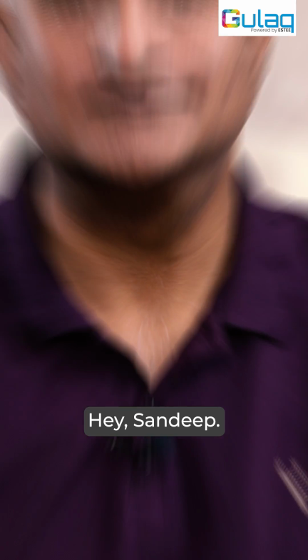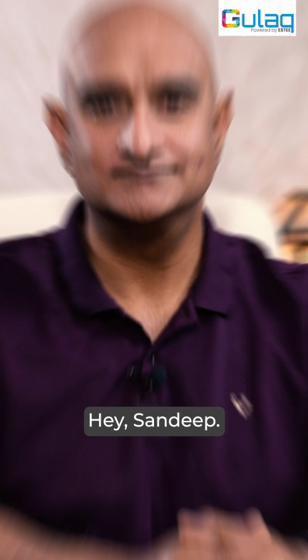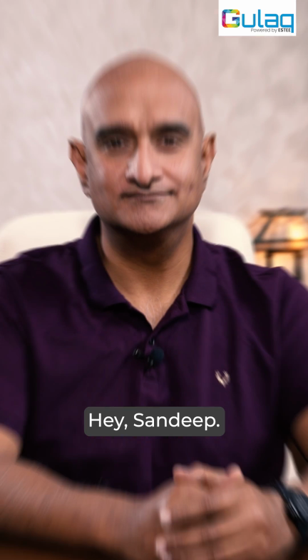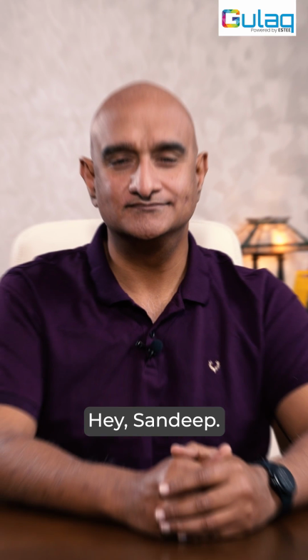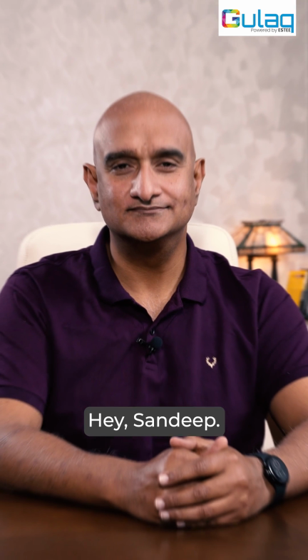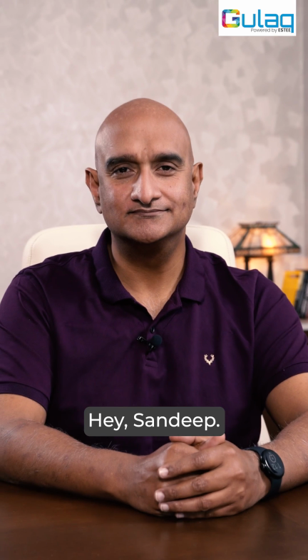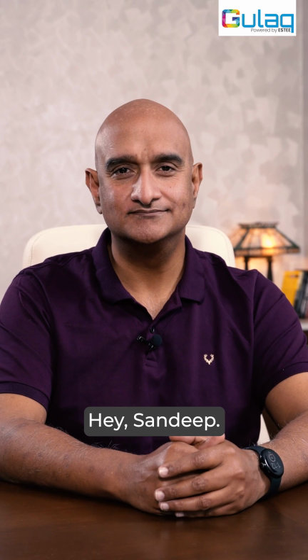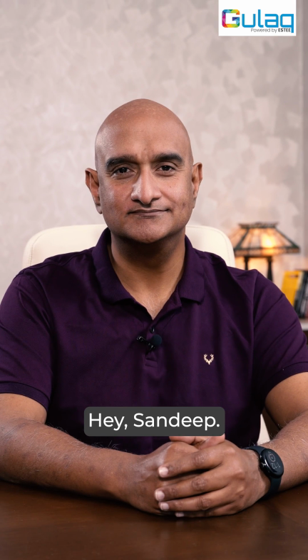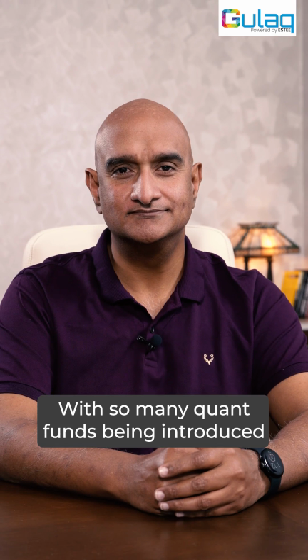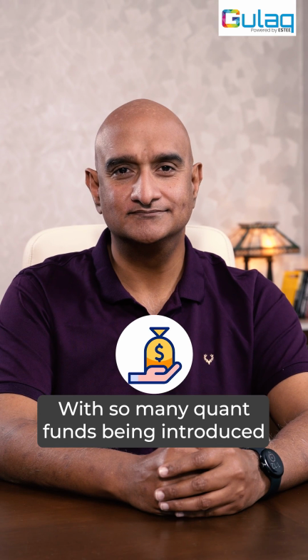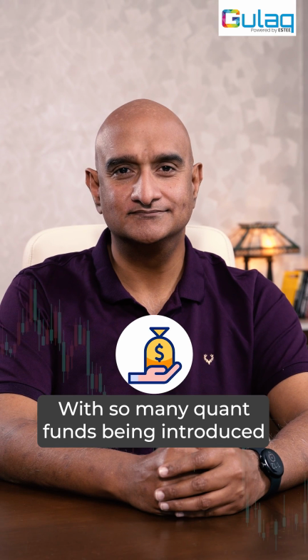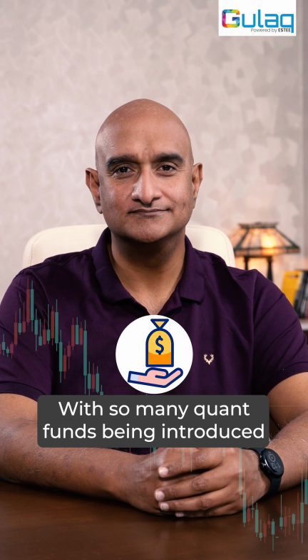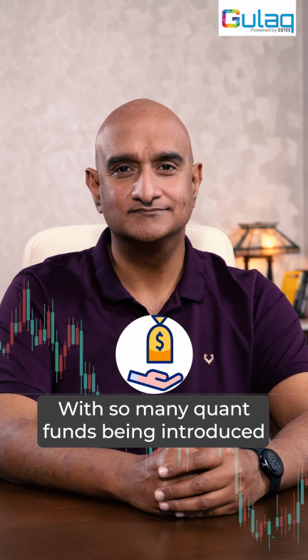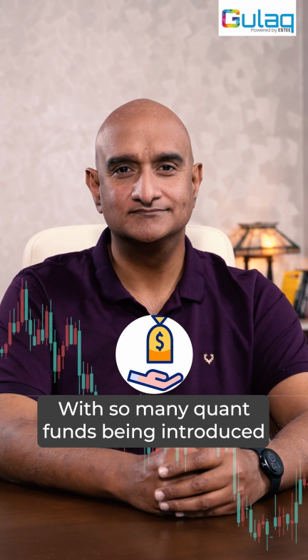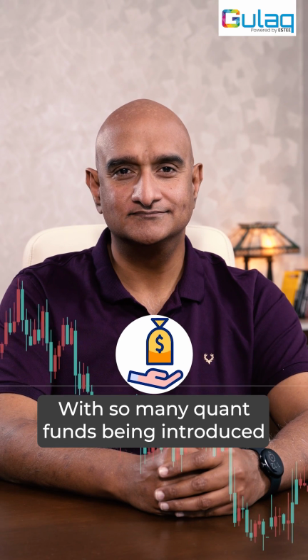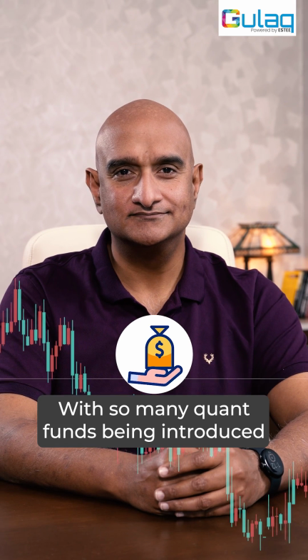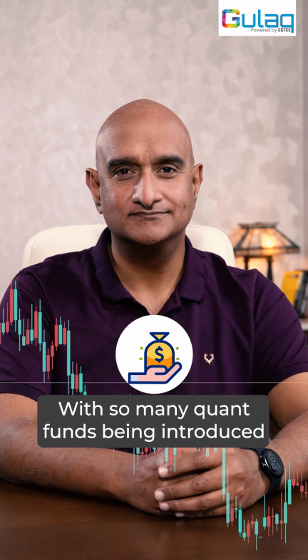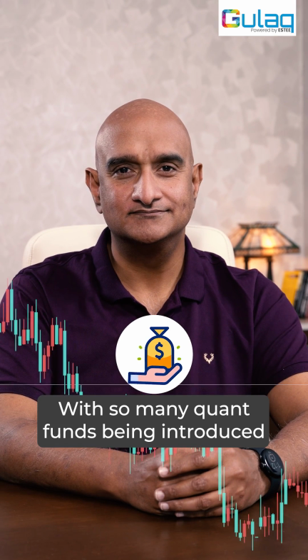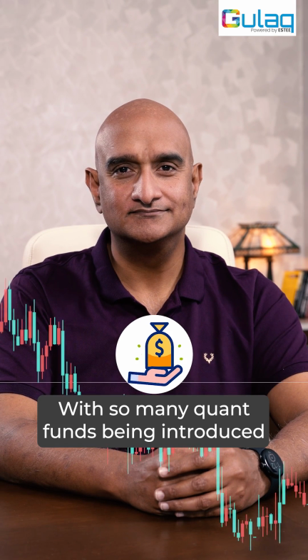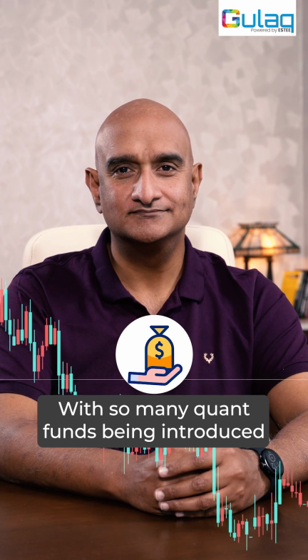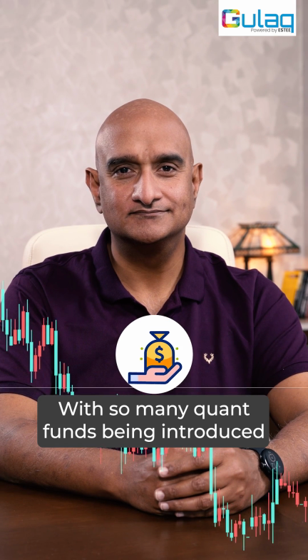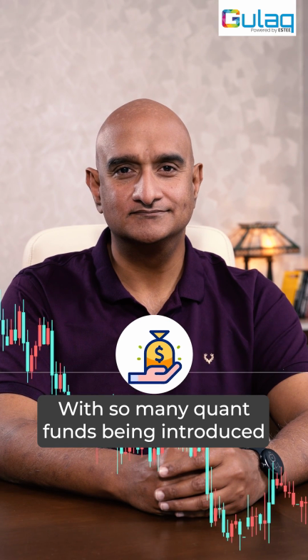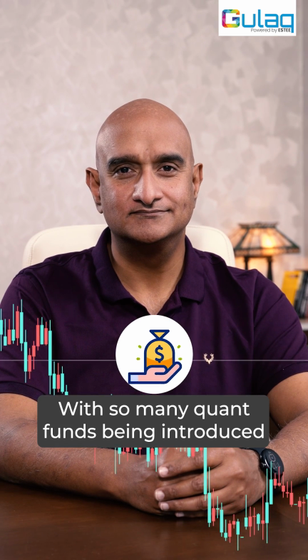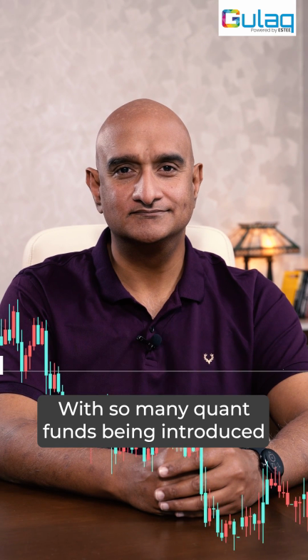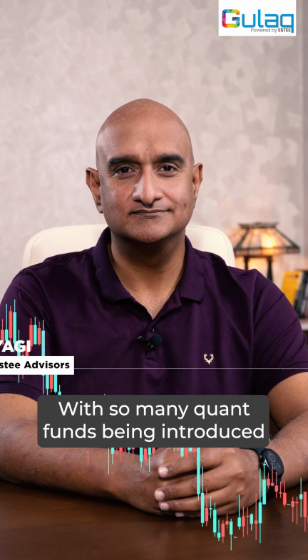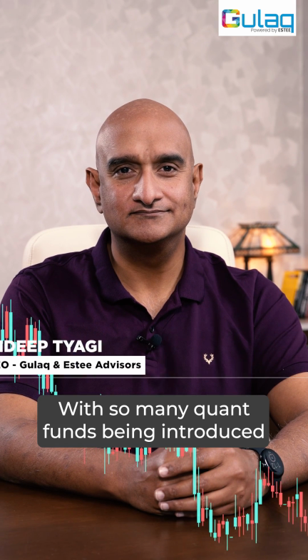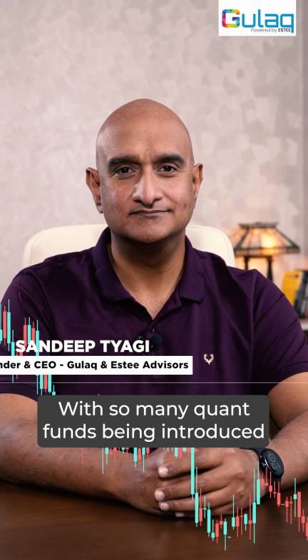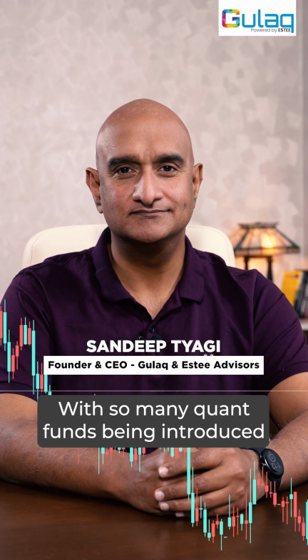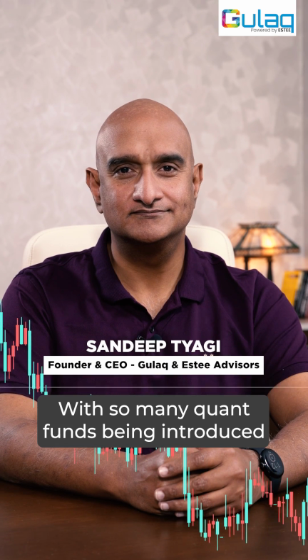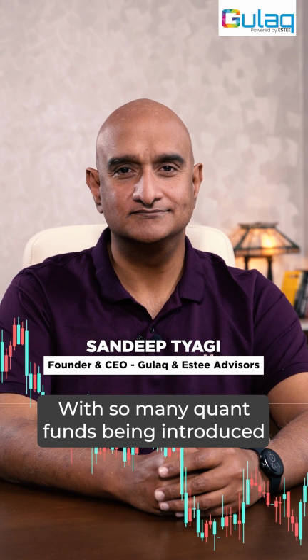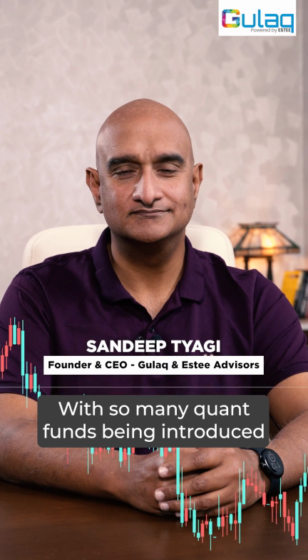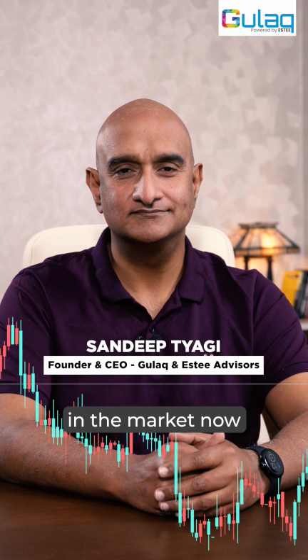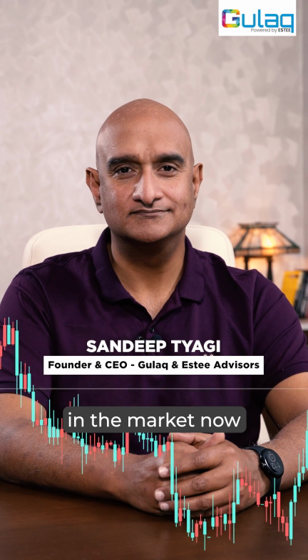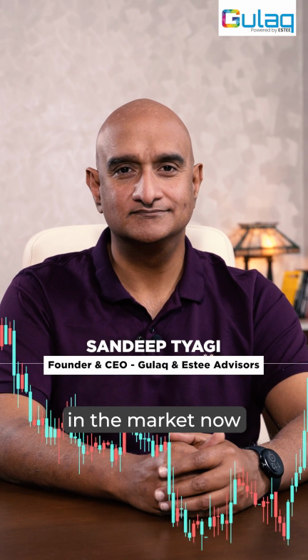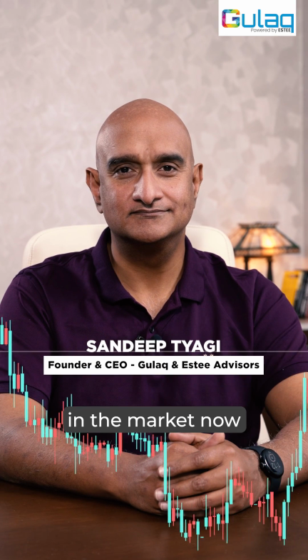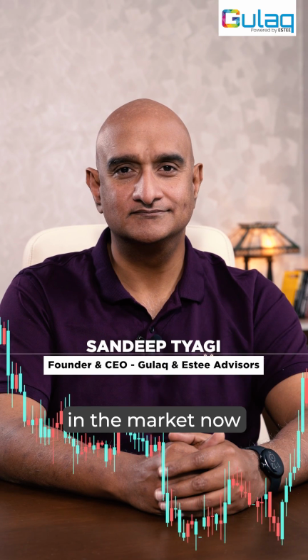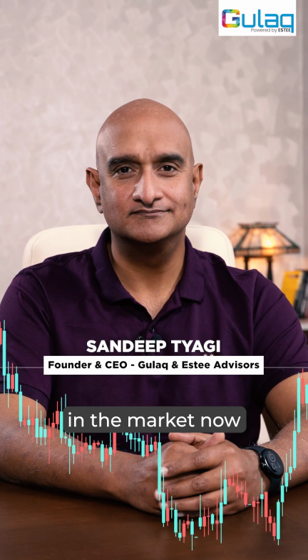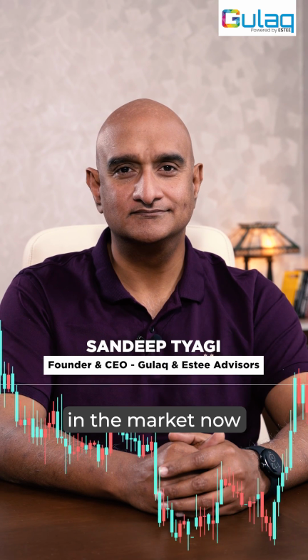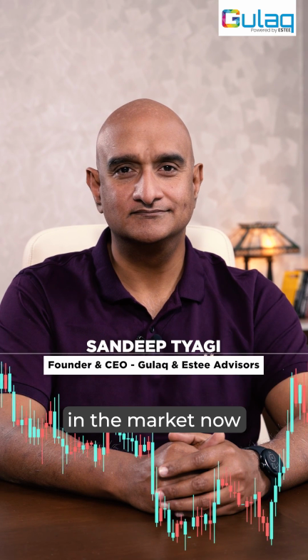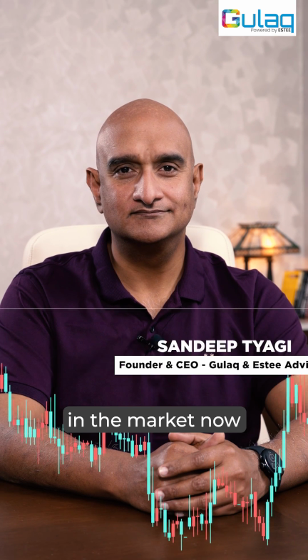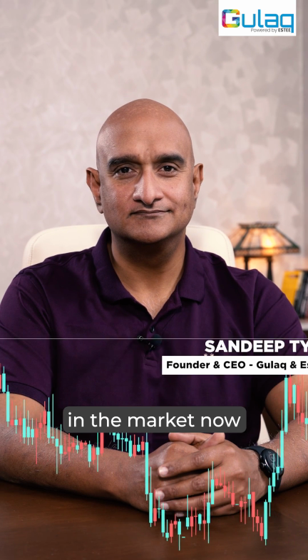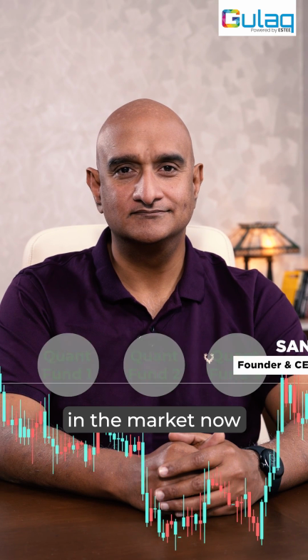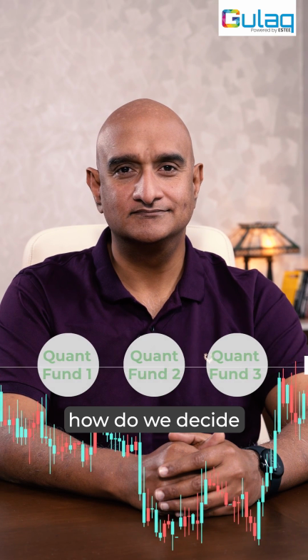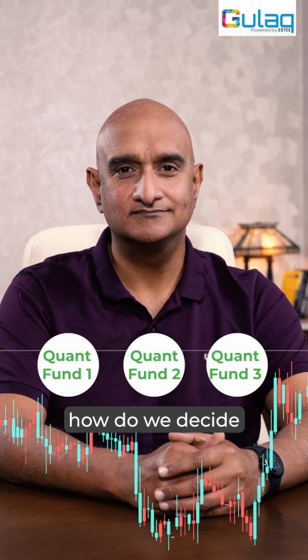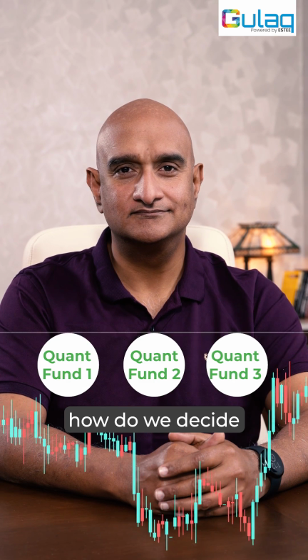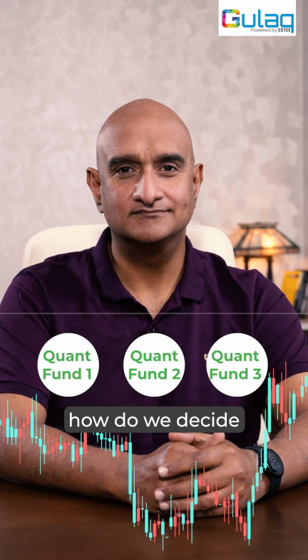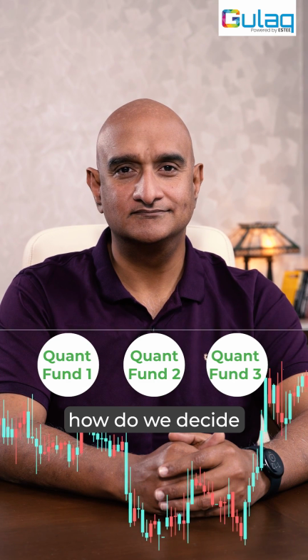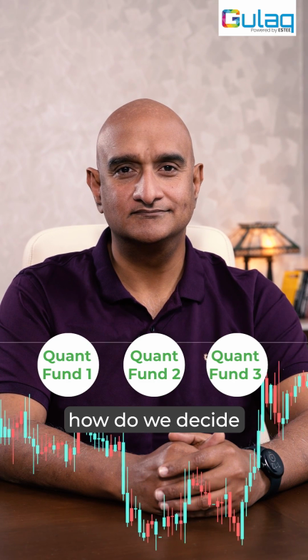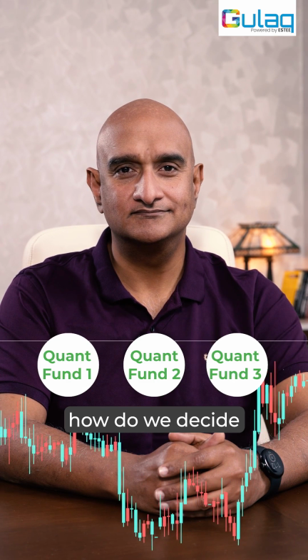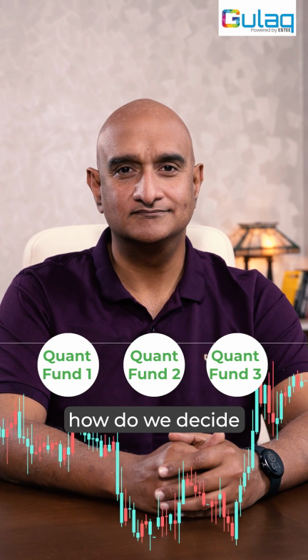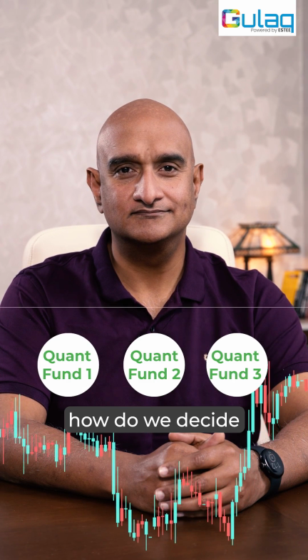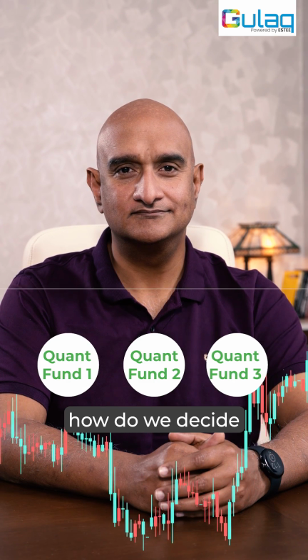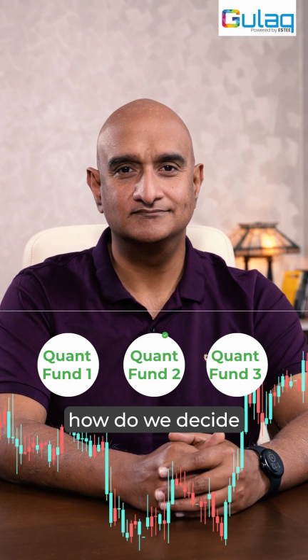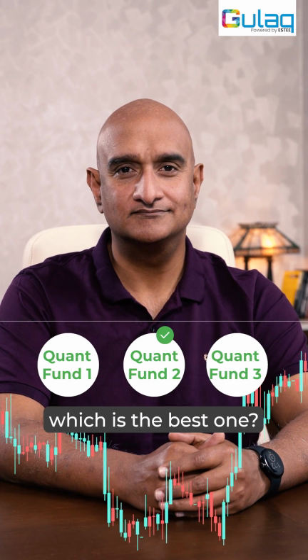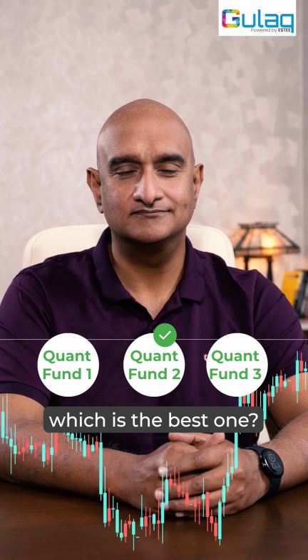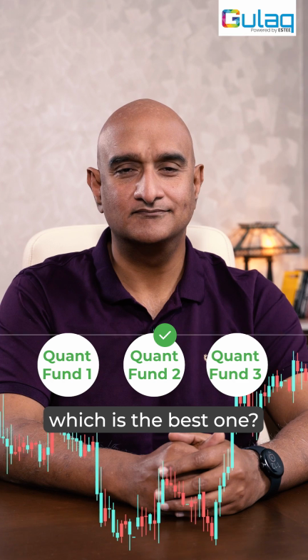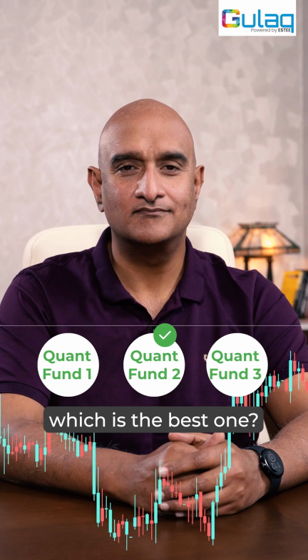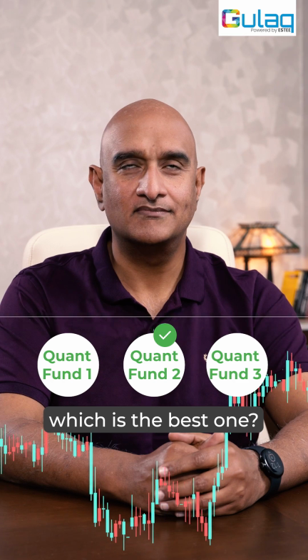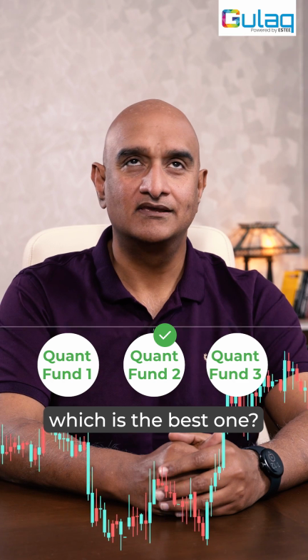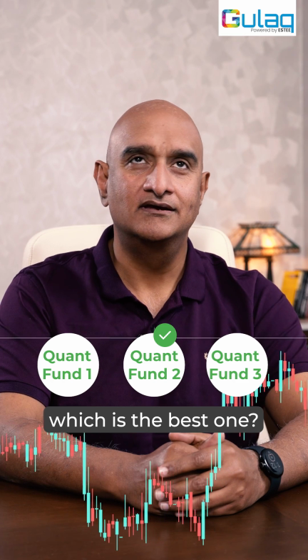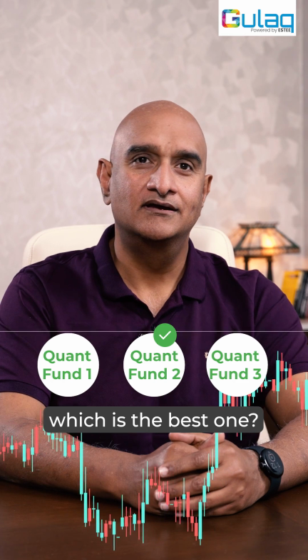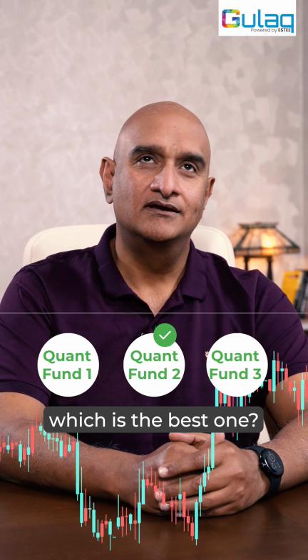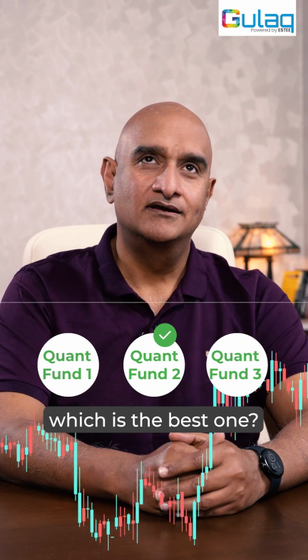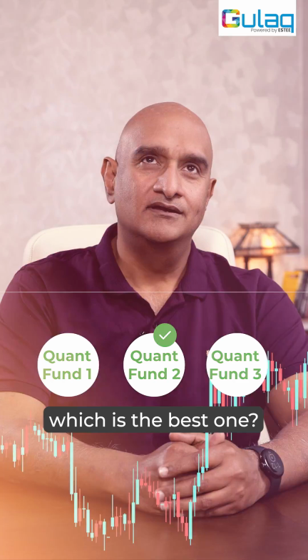Hey Sandeep, with so many quant funds being introduced in the market now, how do we decide which is the best one?